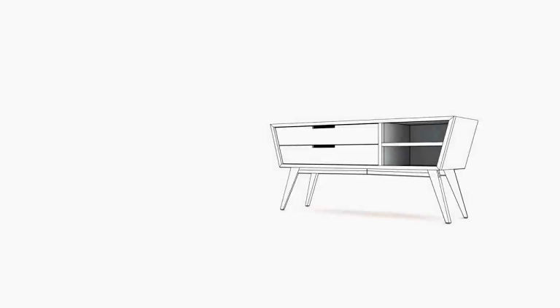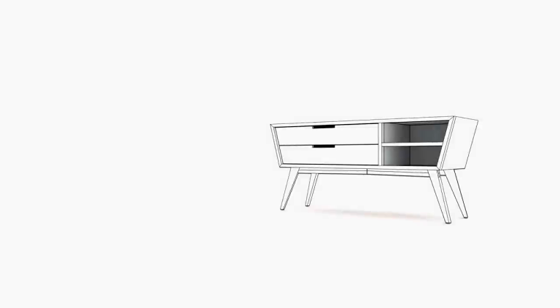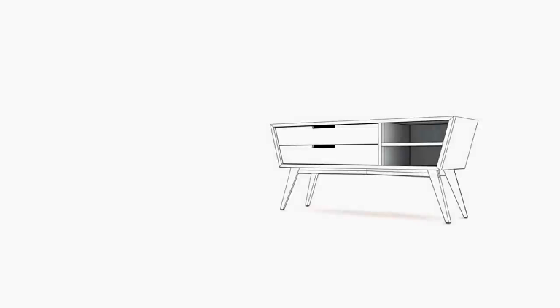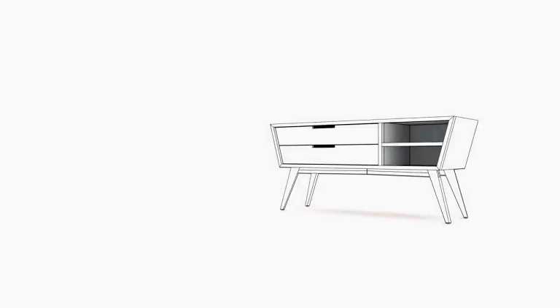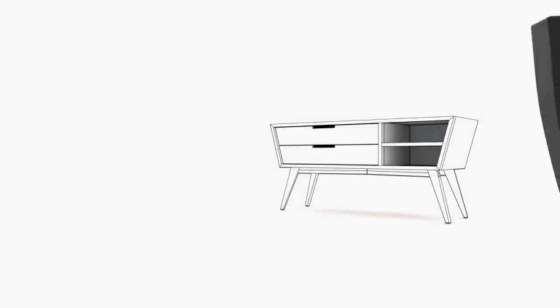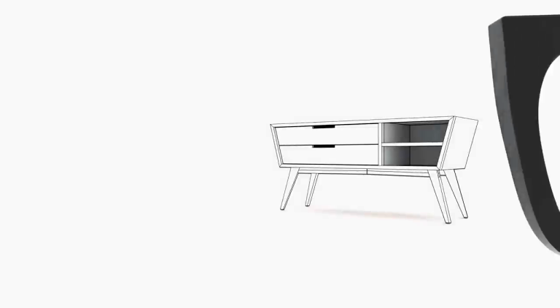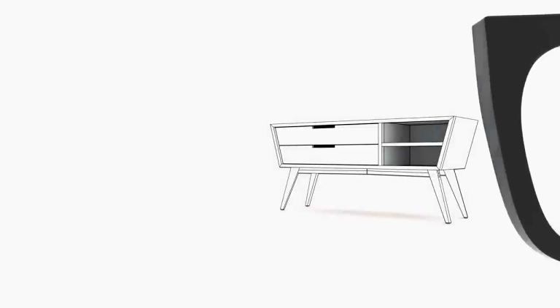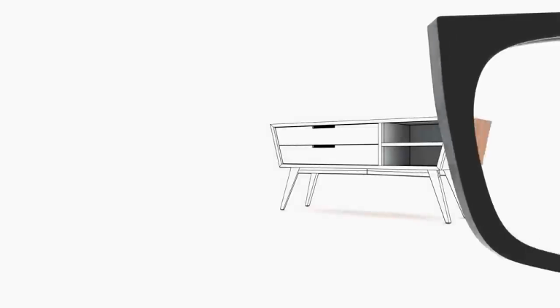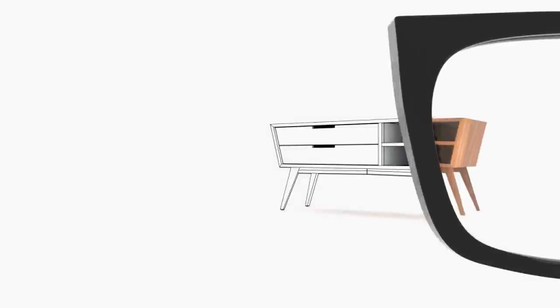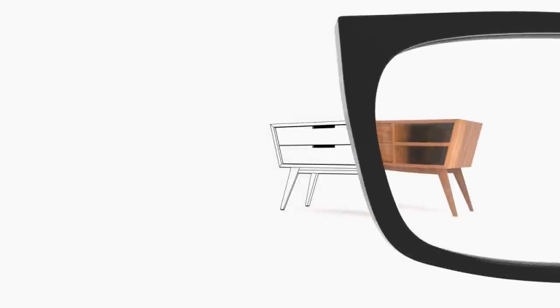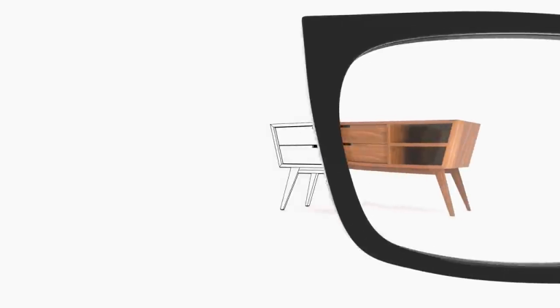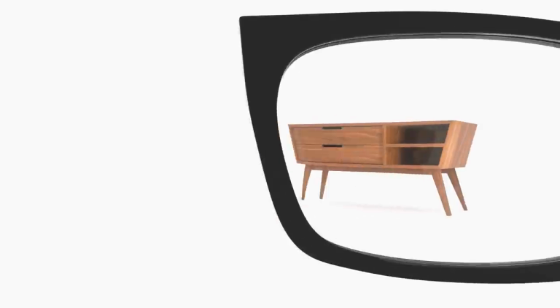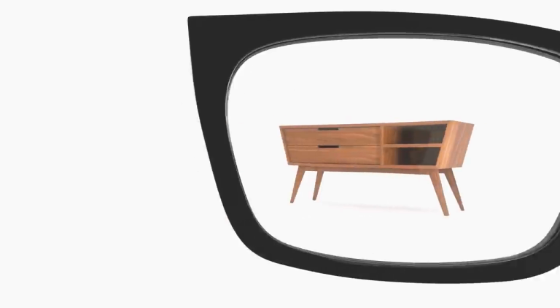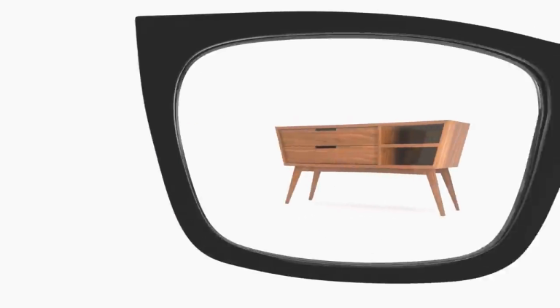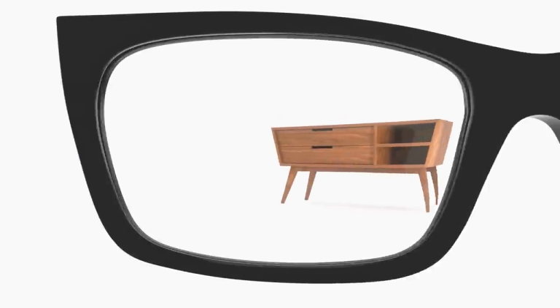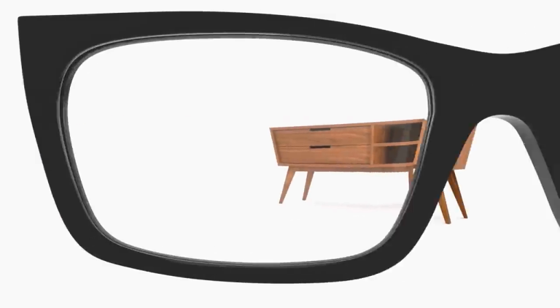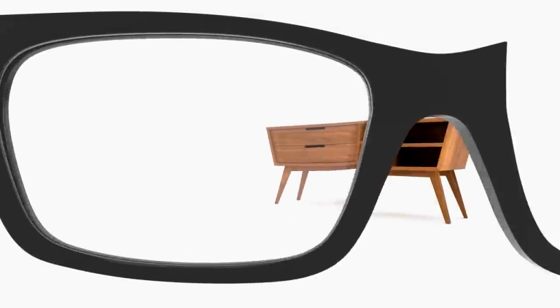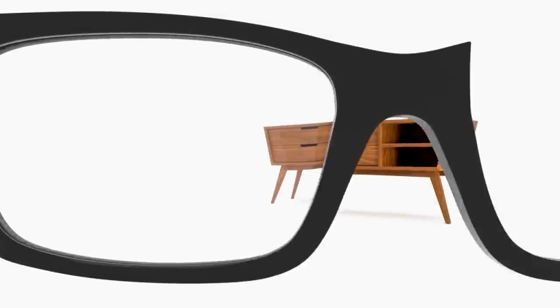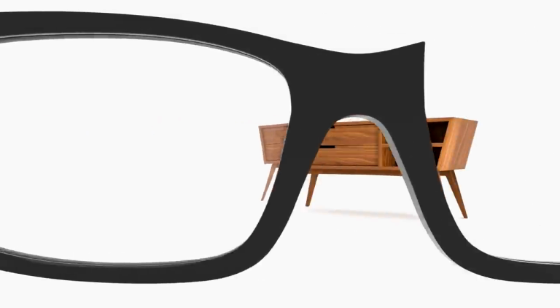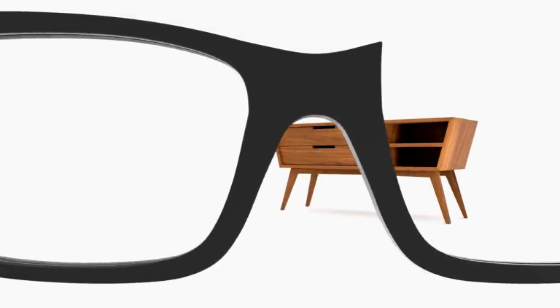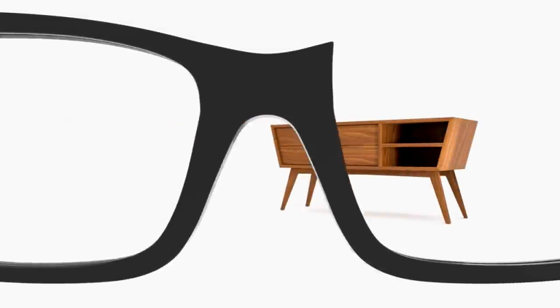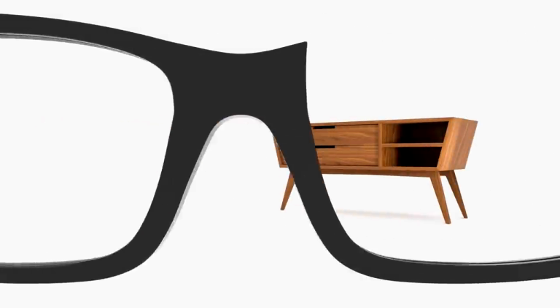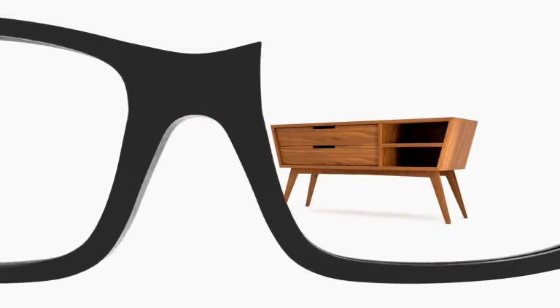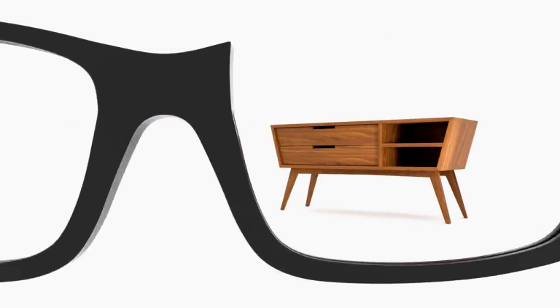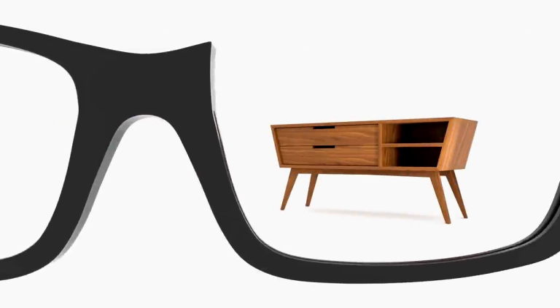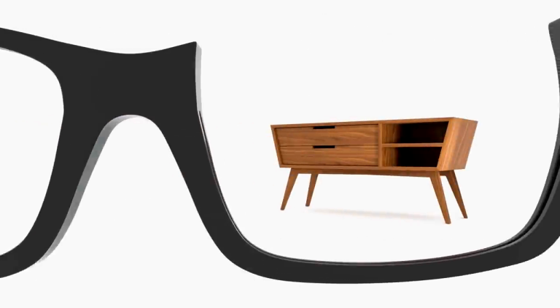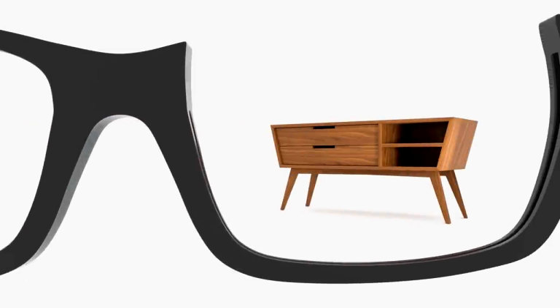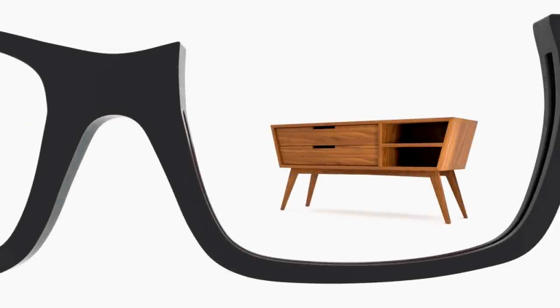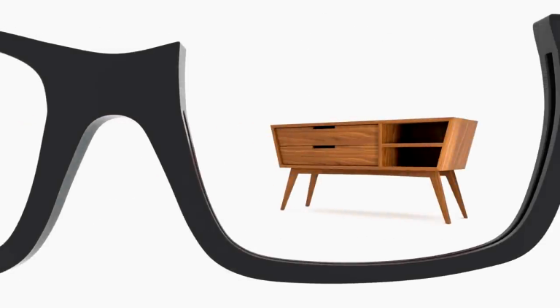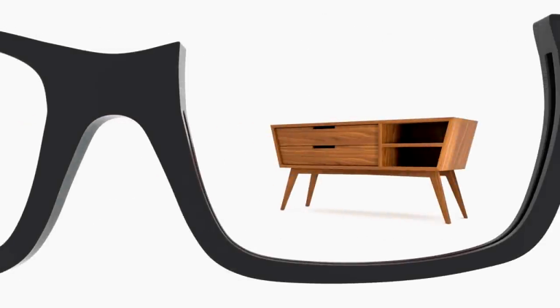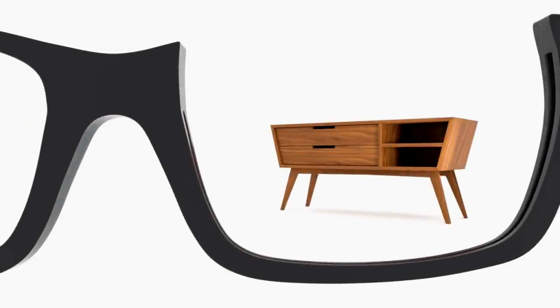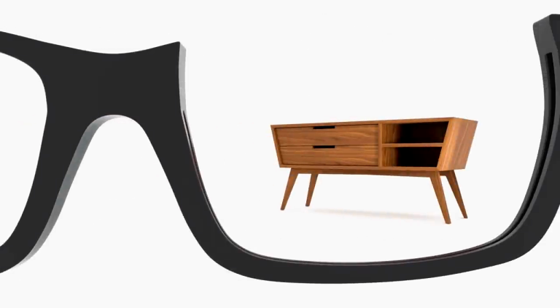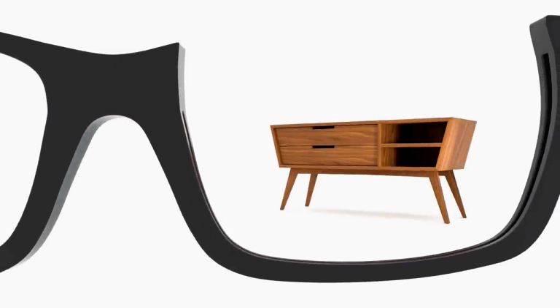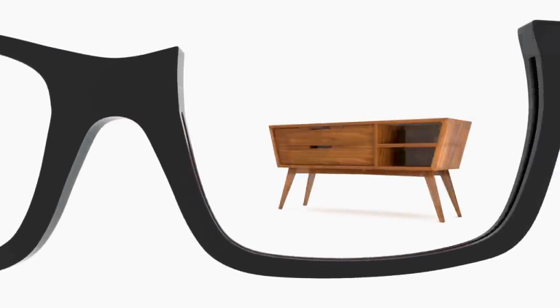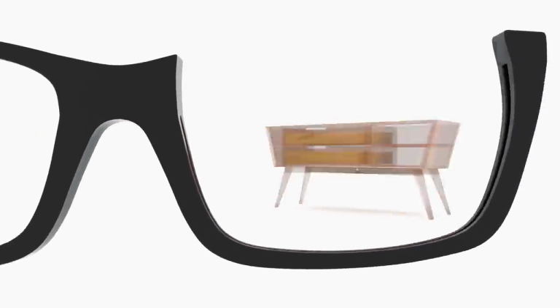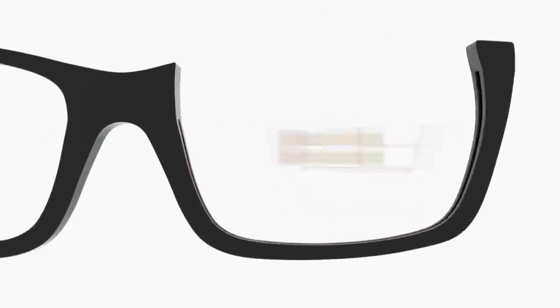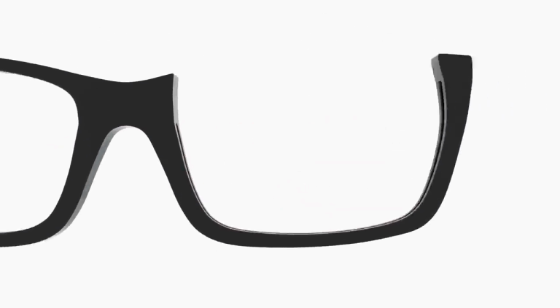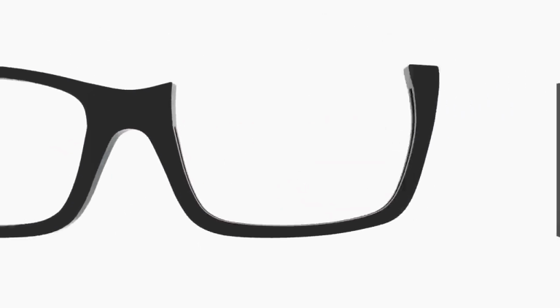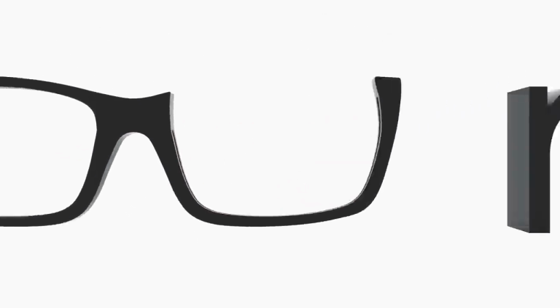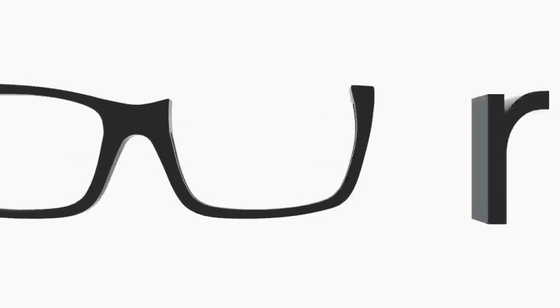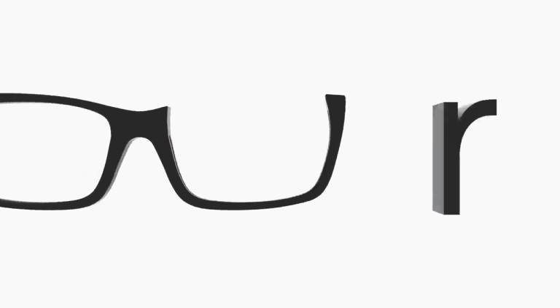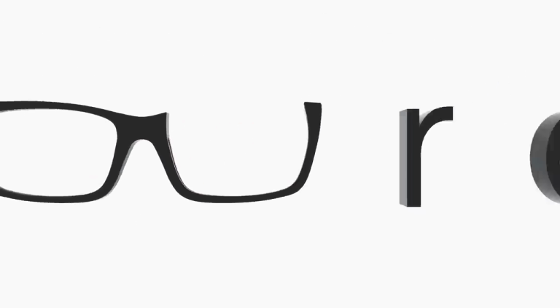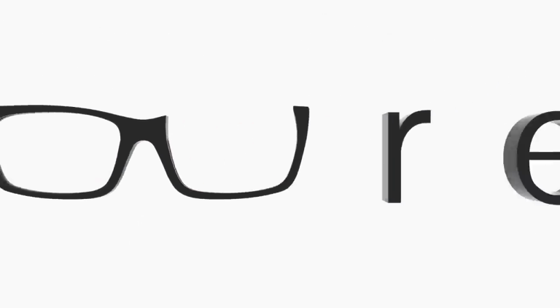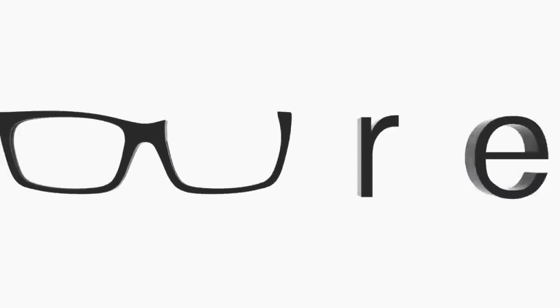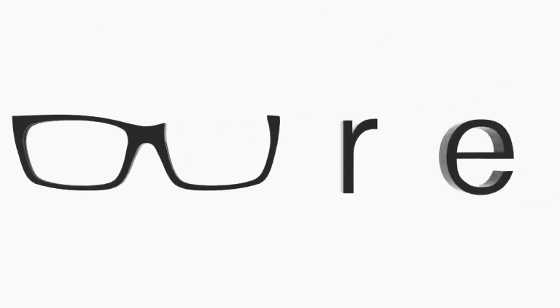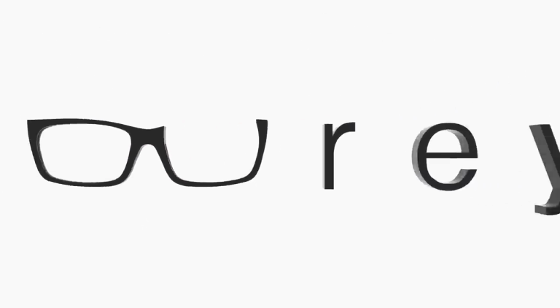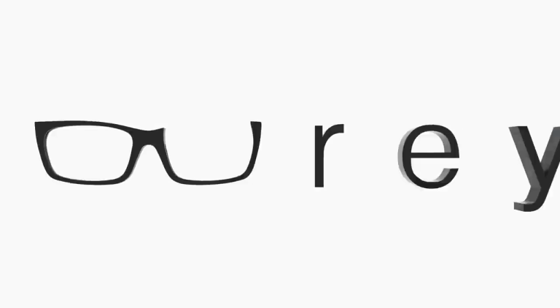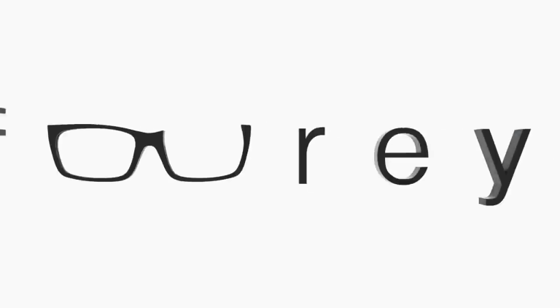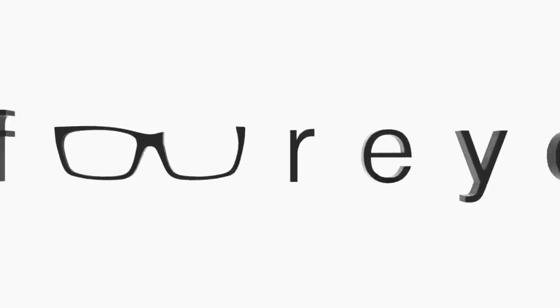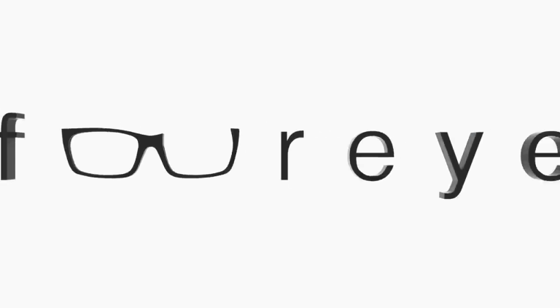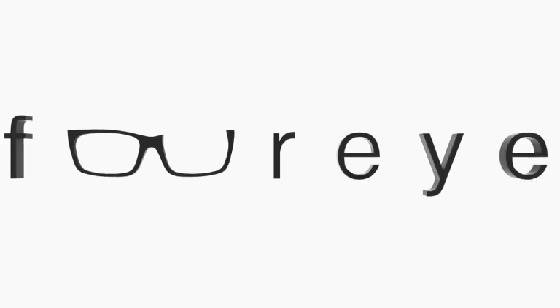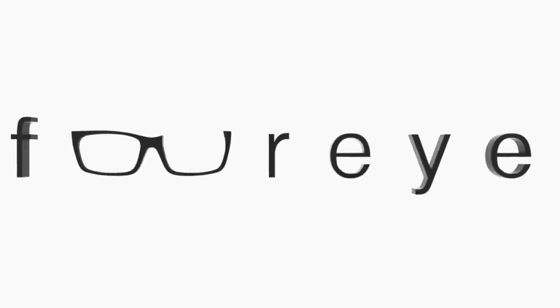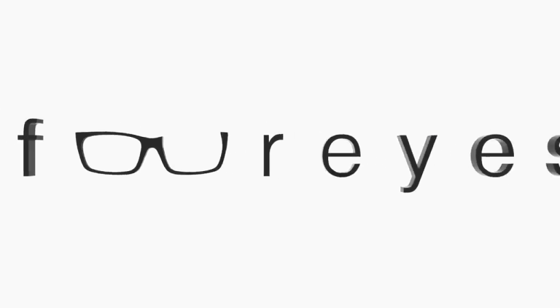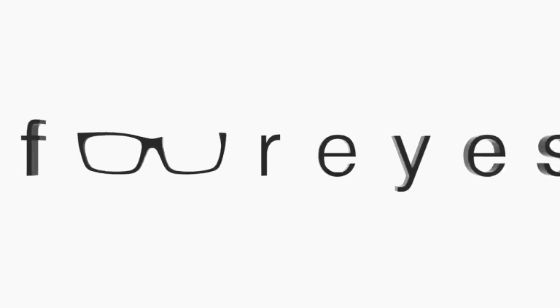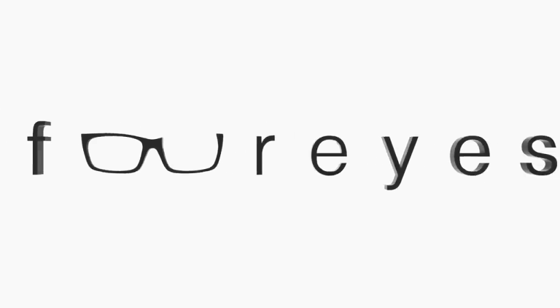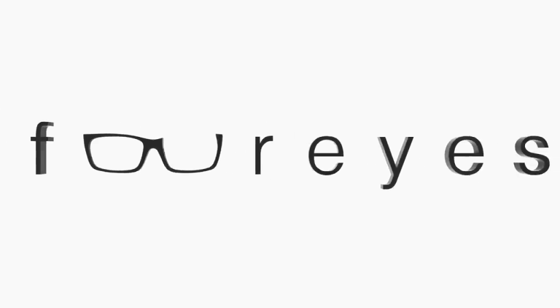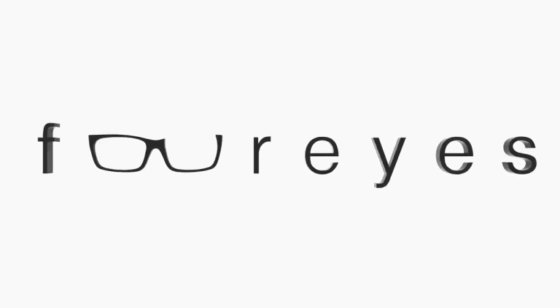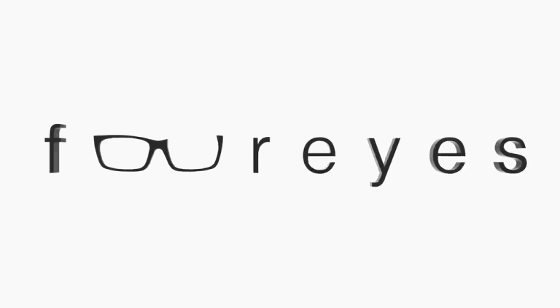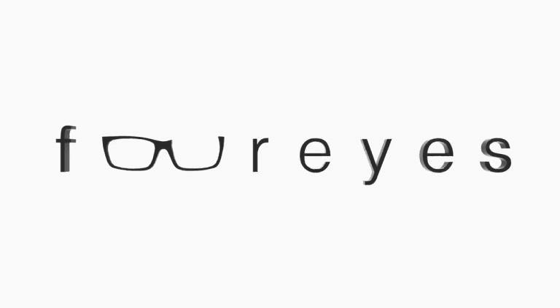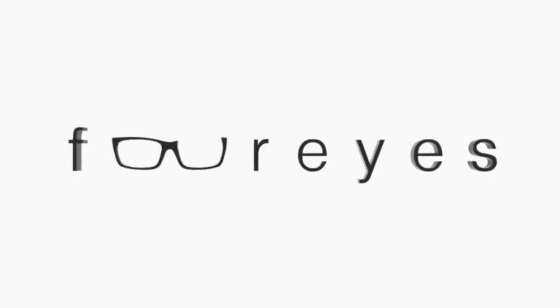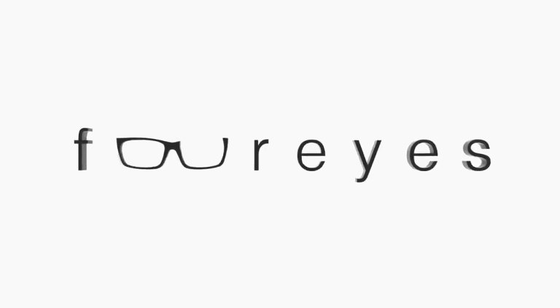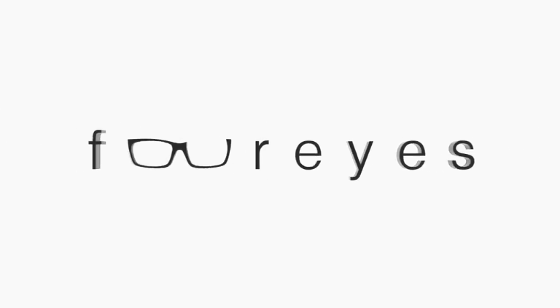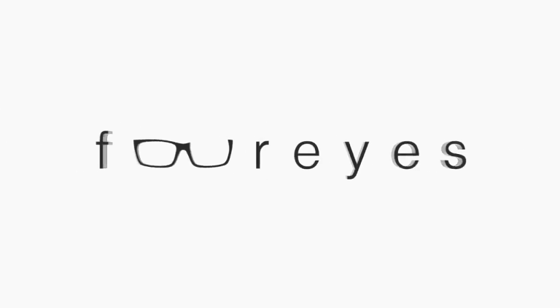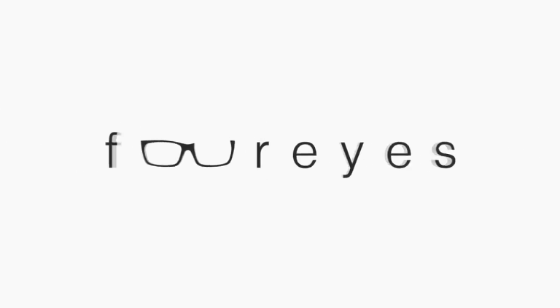Funding for 4Eyes Furniture is provided in part by supporters on Patreon. If you want to find out how you can support the show, click the link in the description.